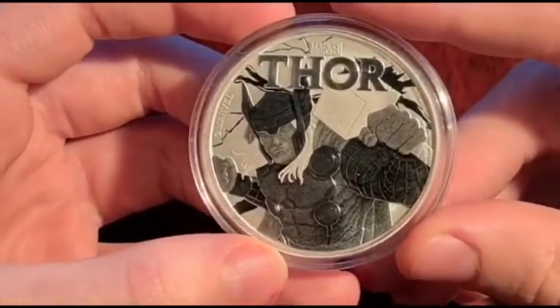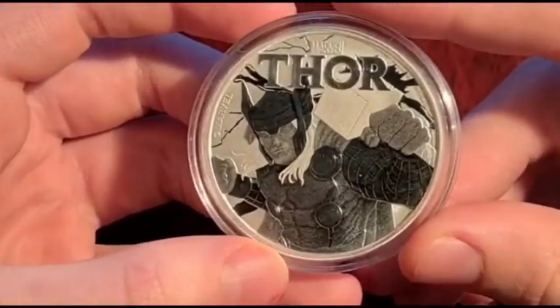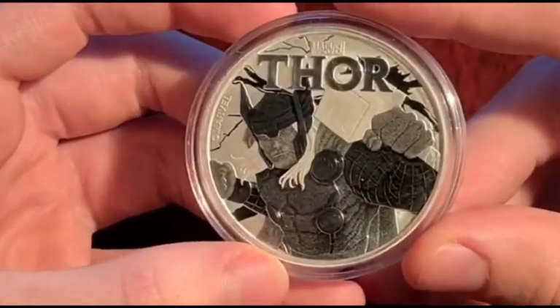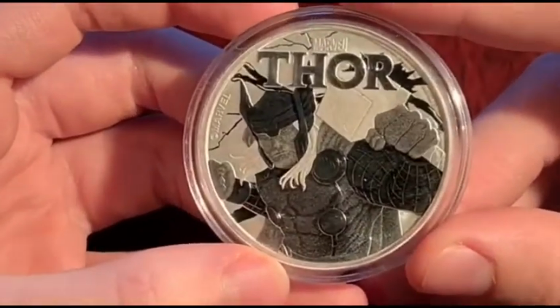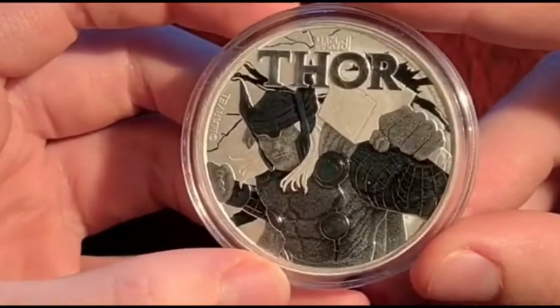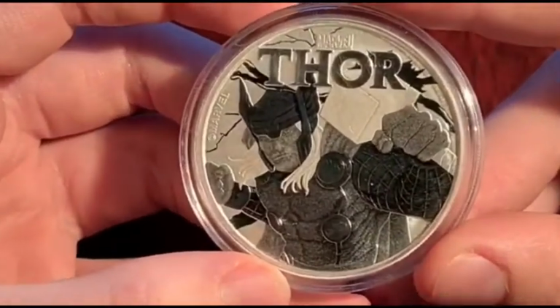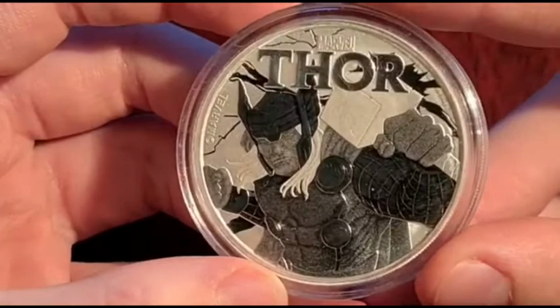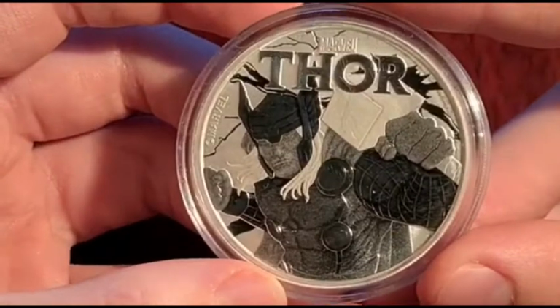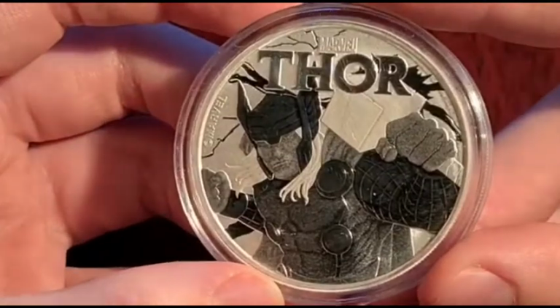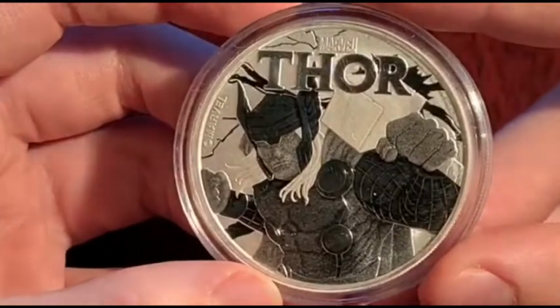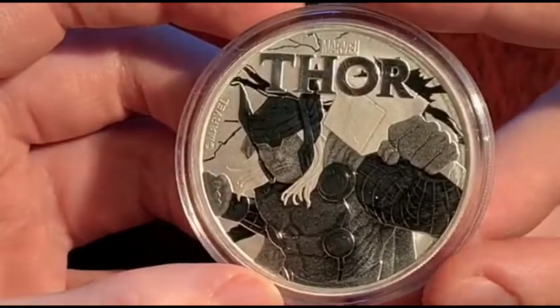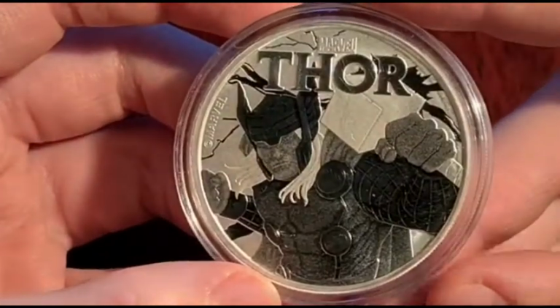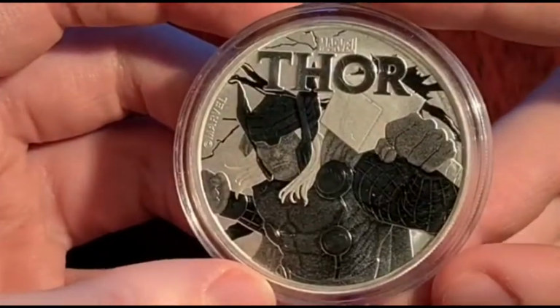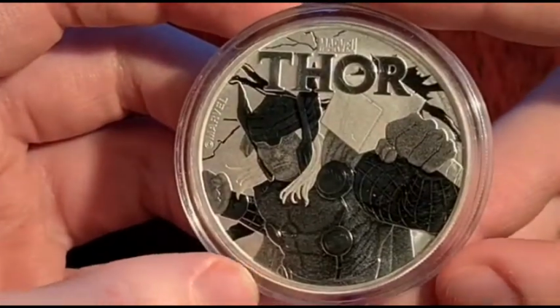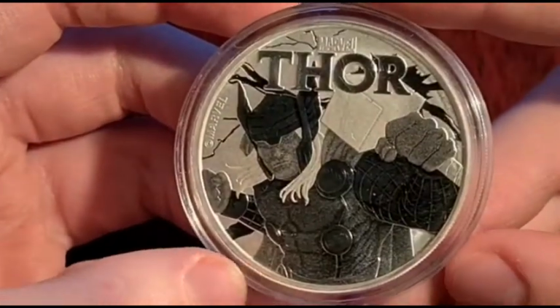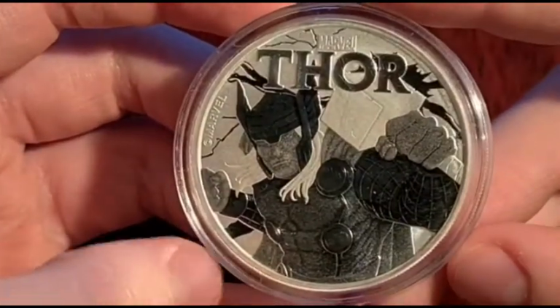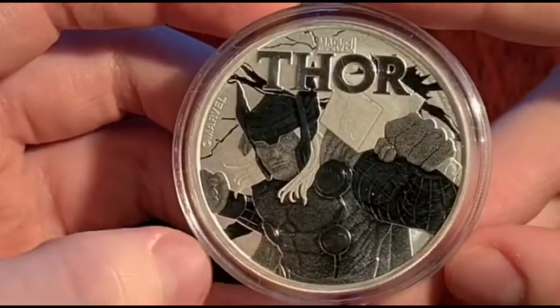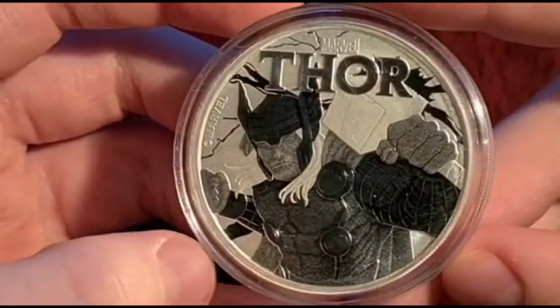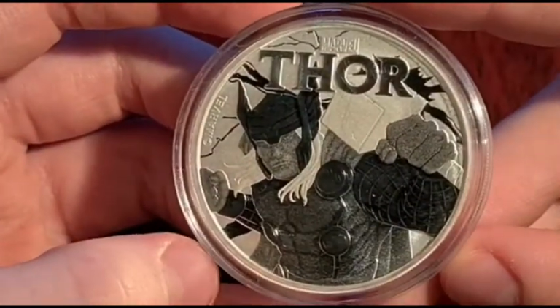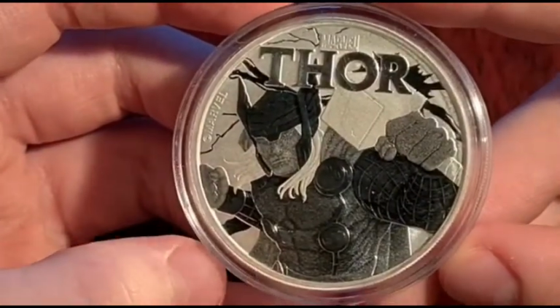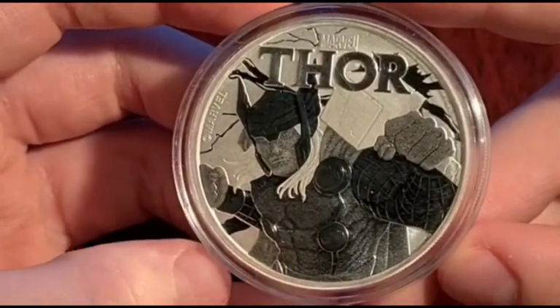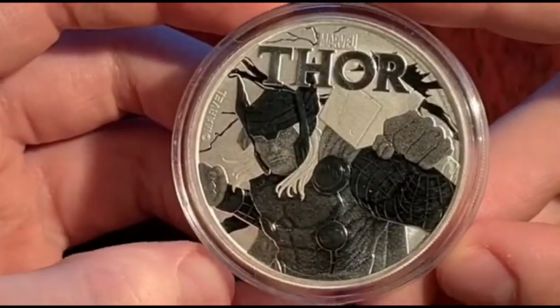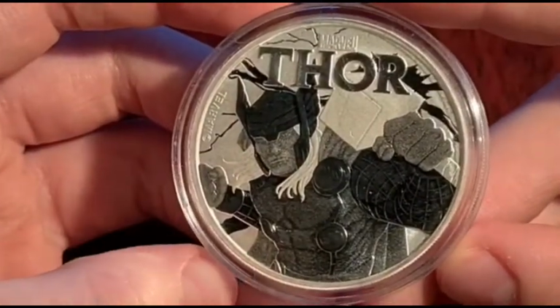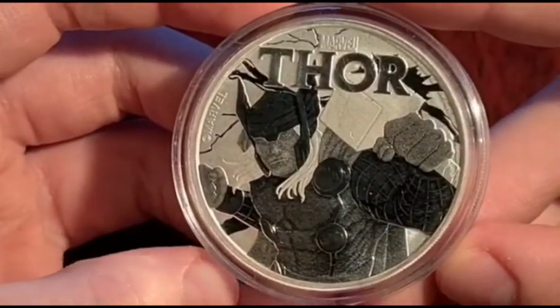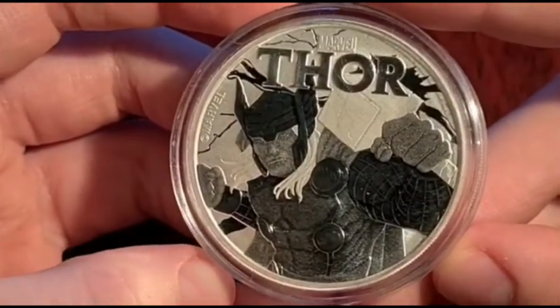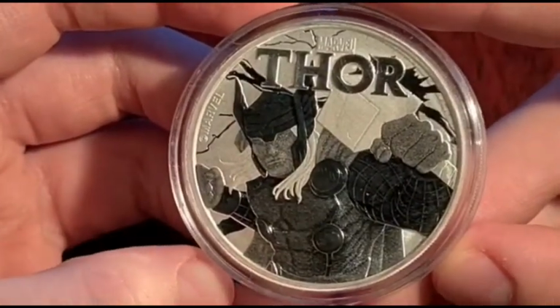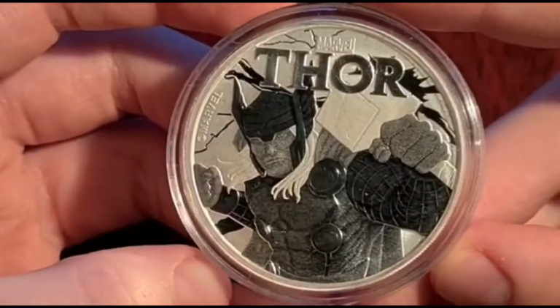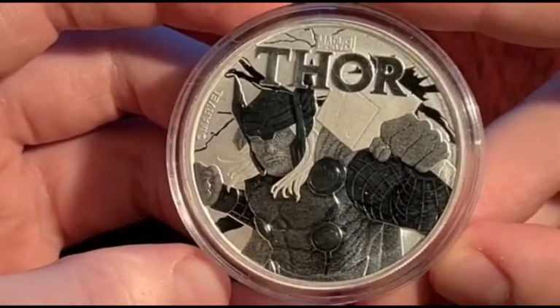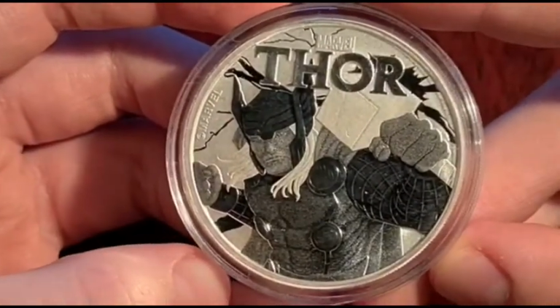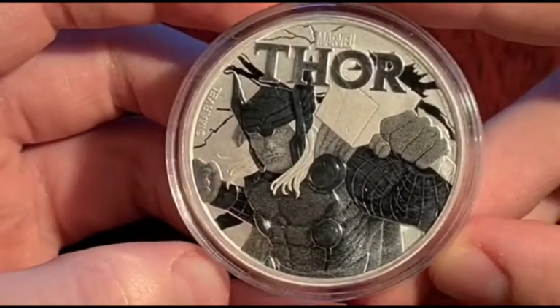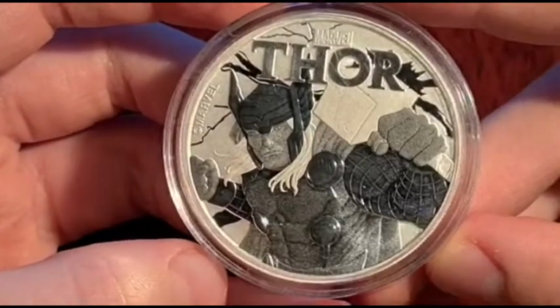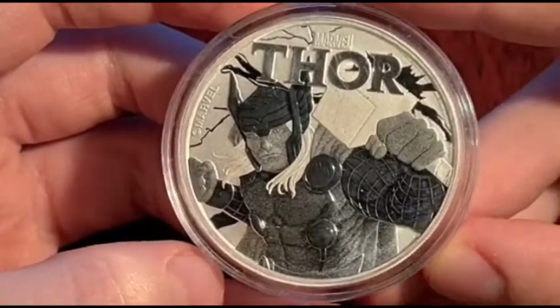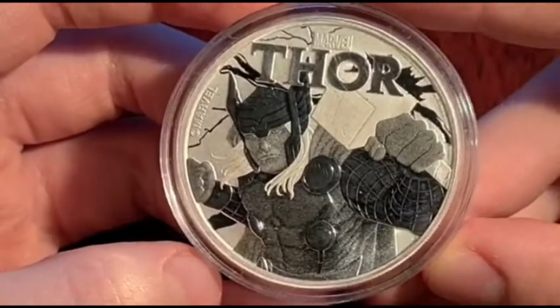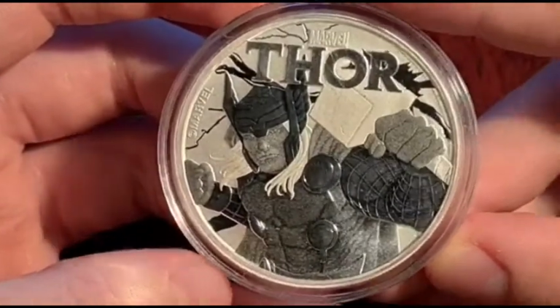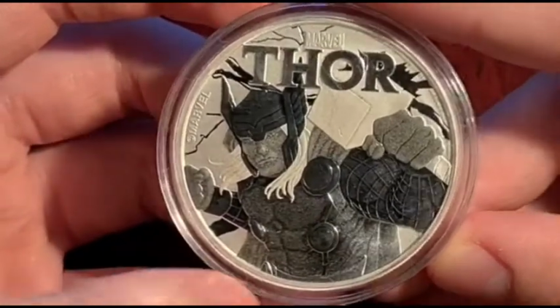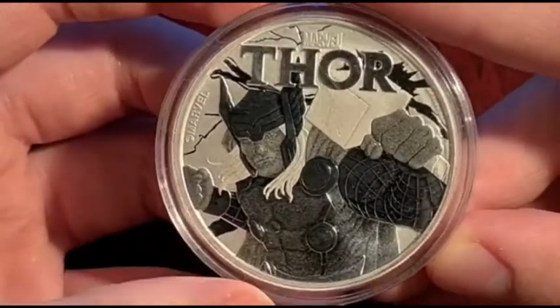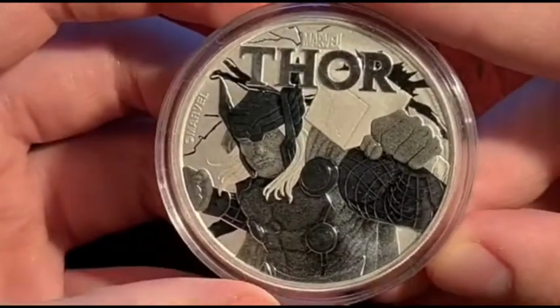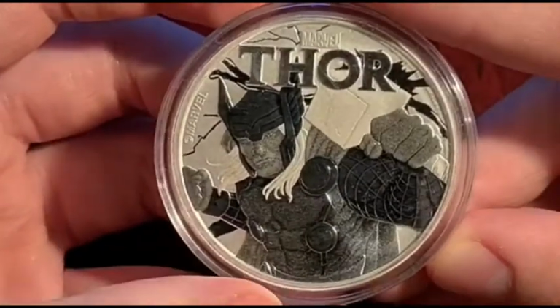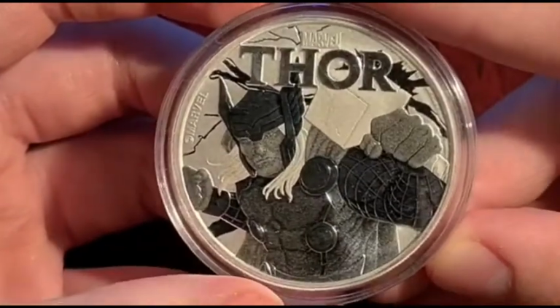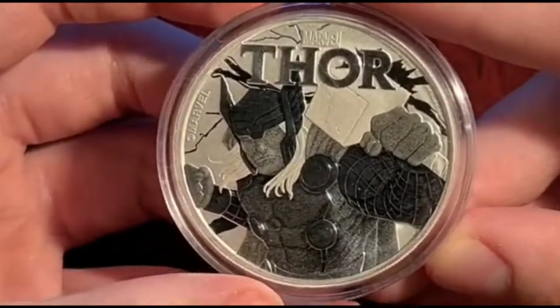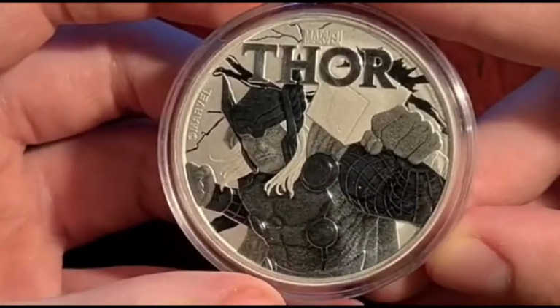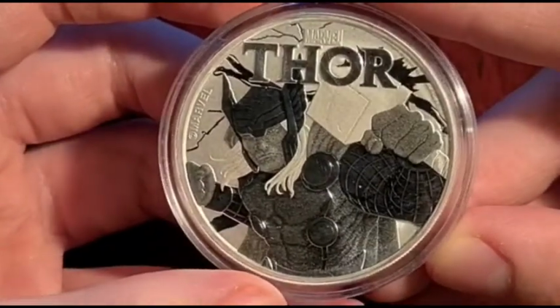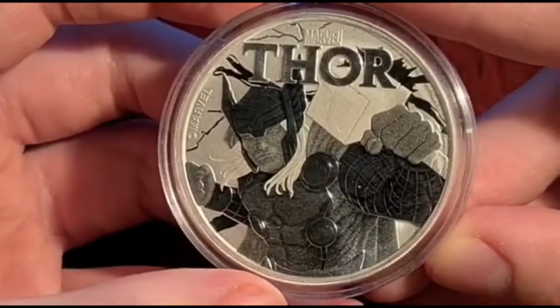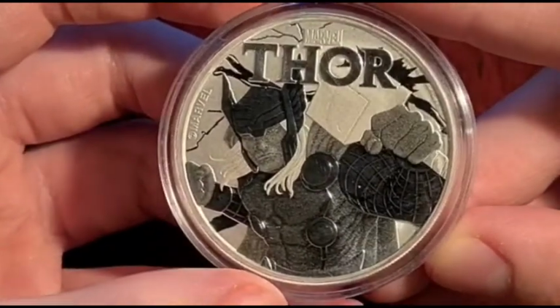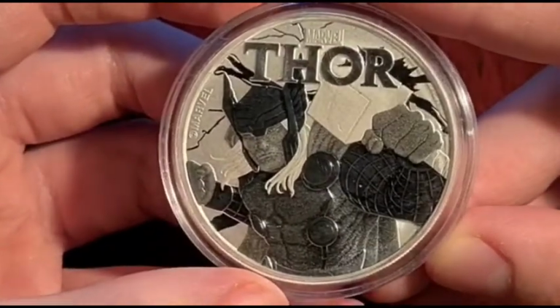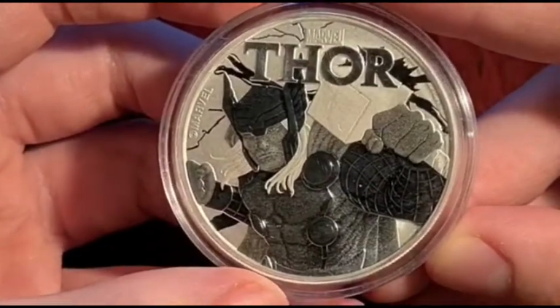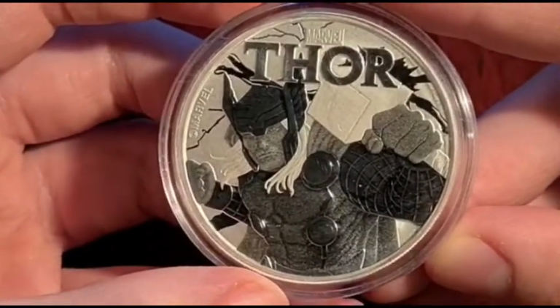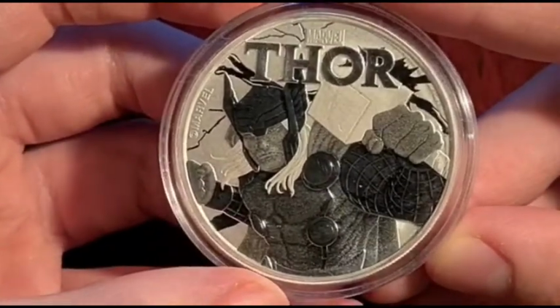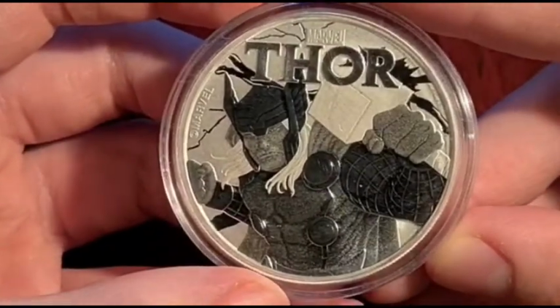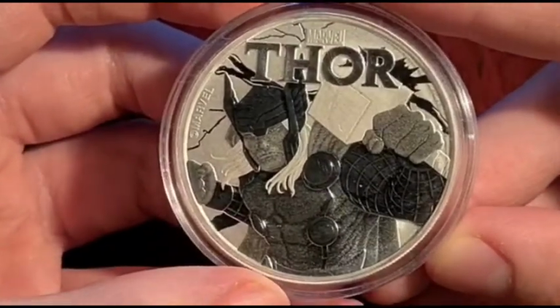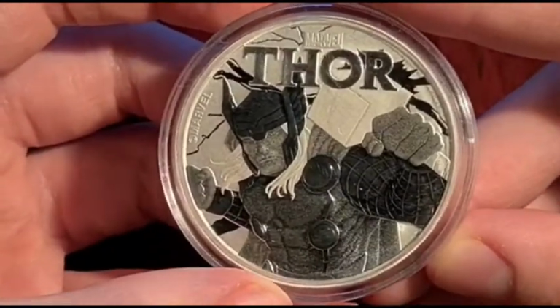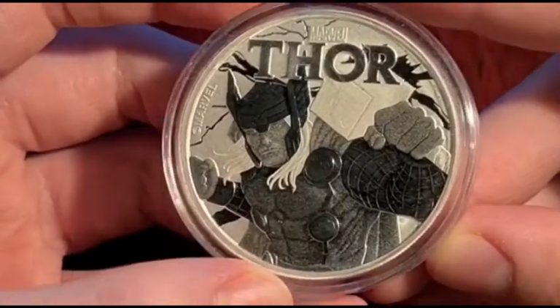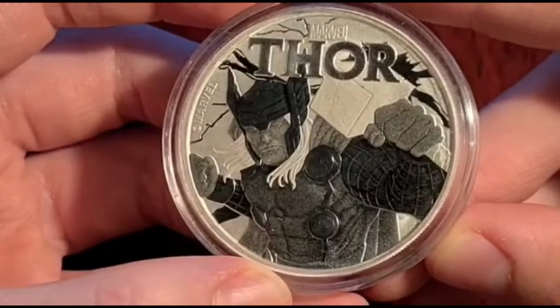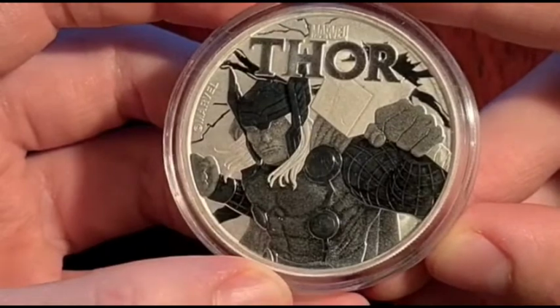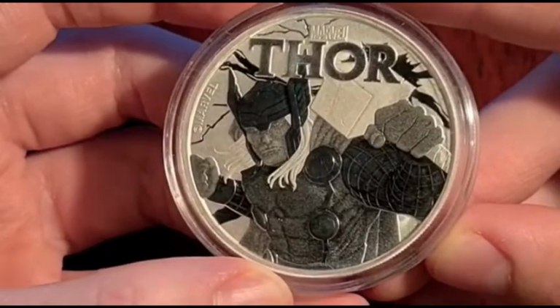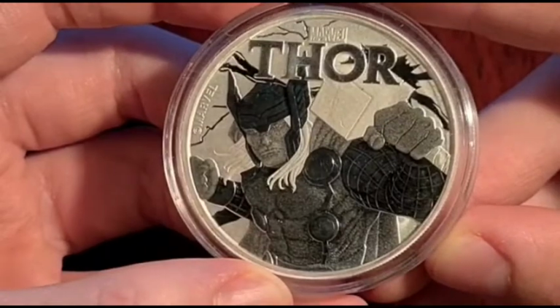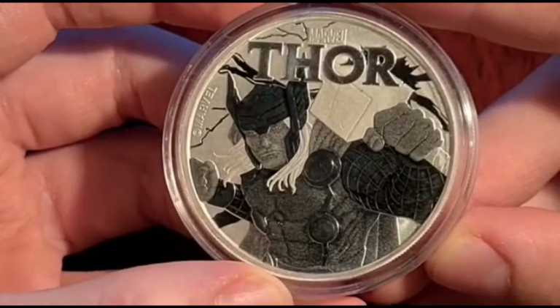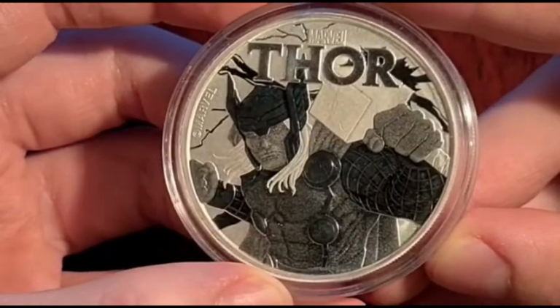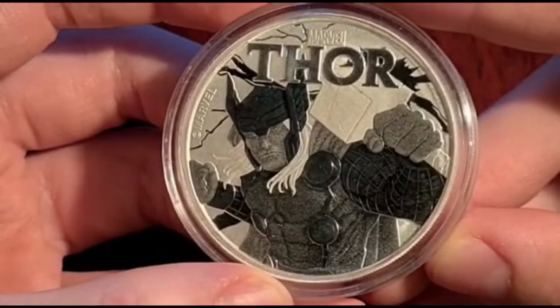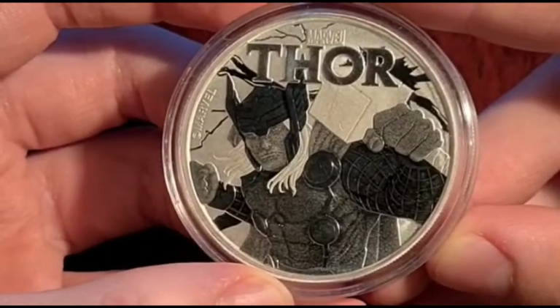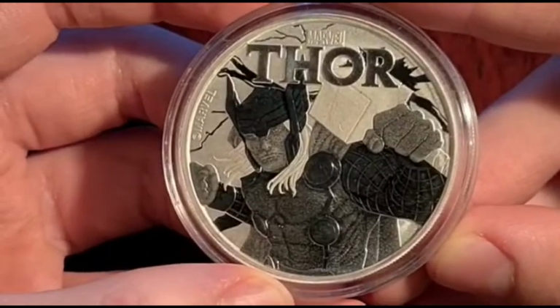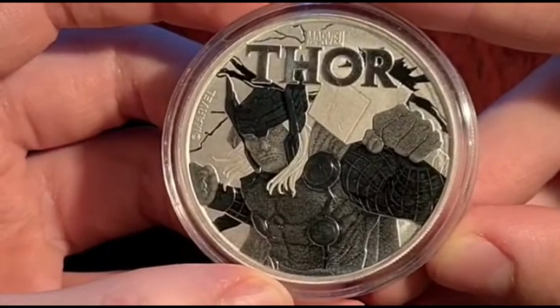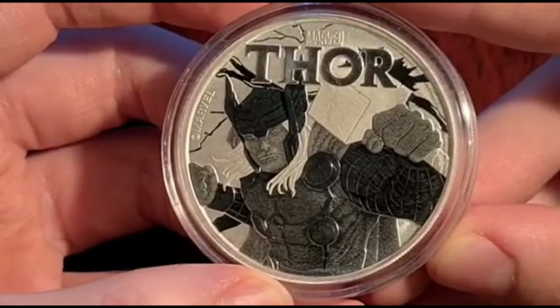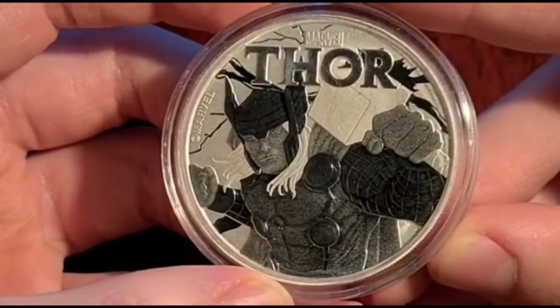This coin is not, in my opinion, as good as Spider-Man, but I think it's a pretty good coin still.